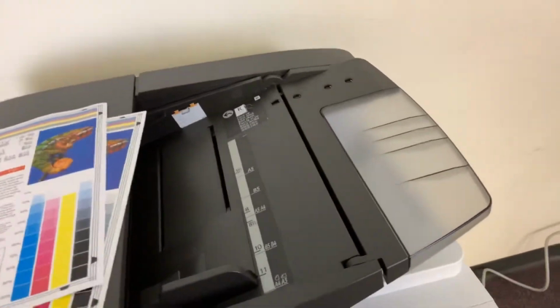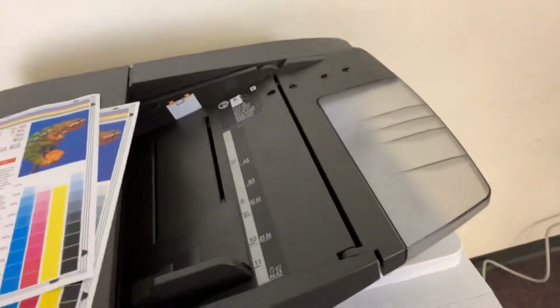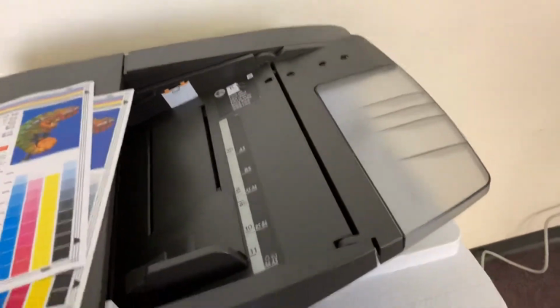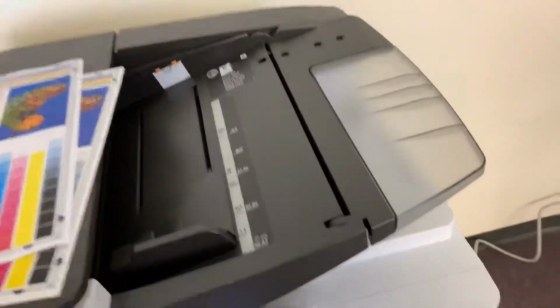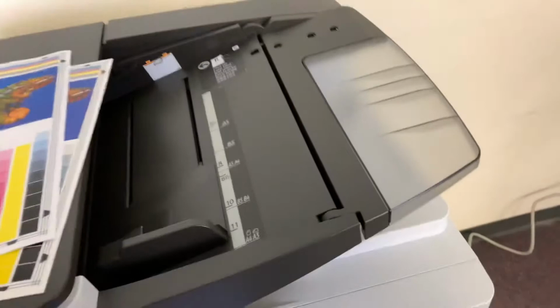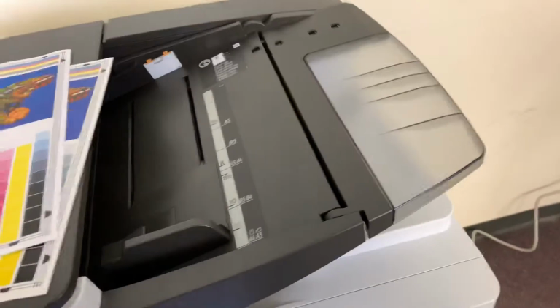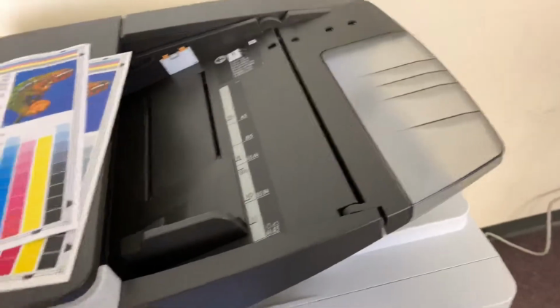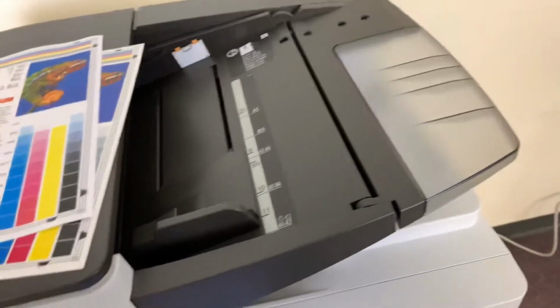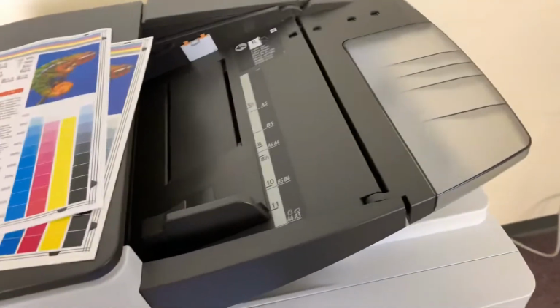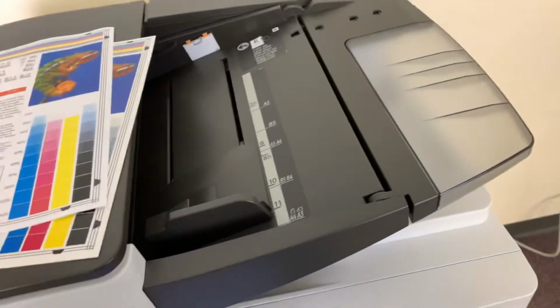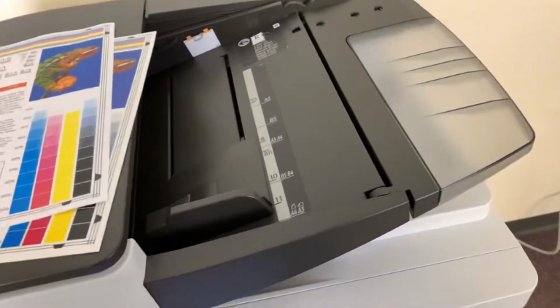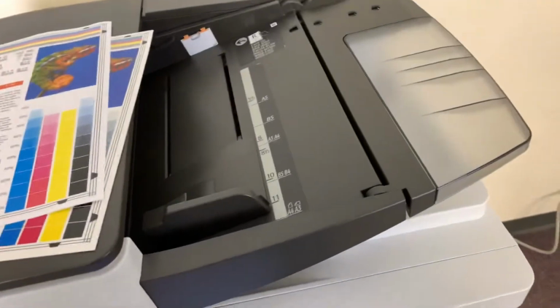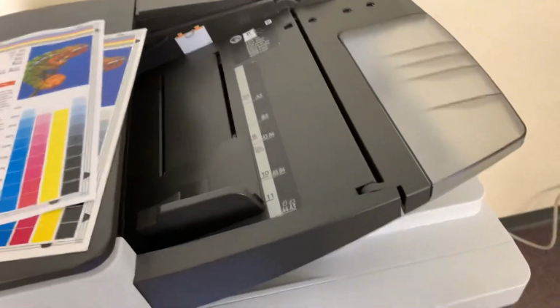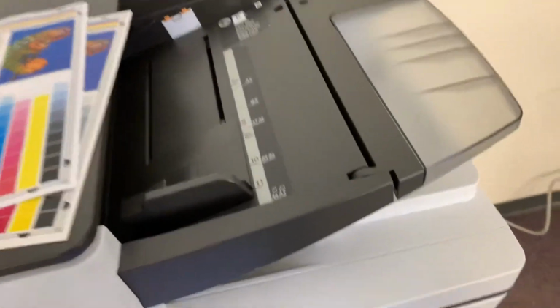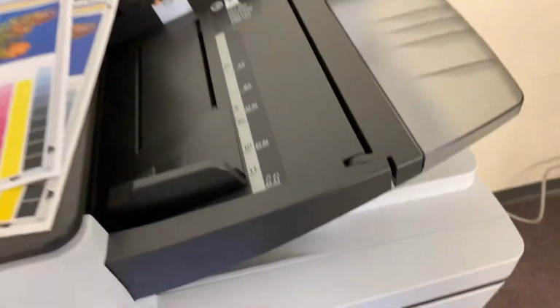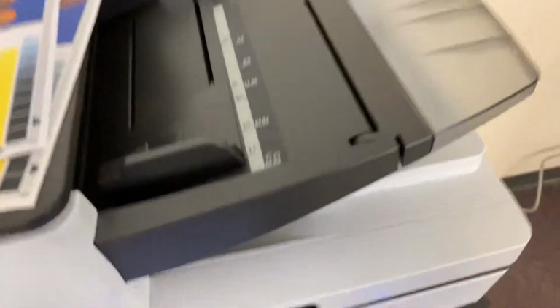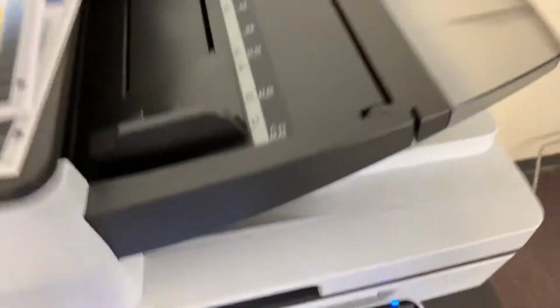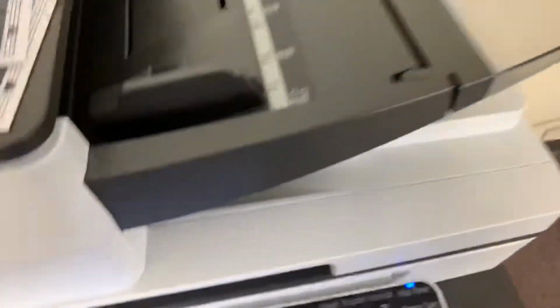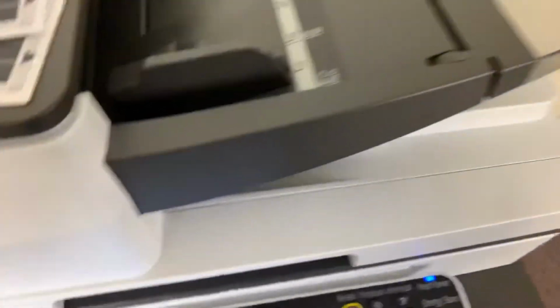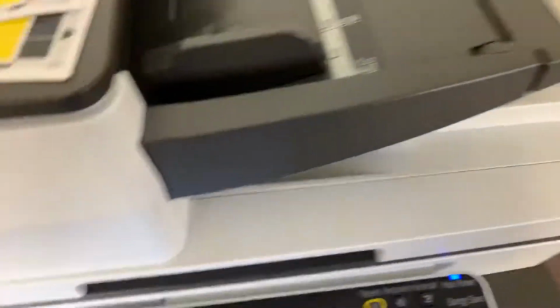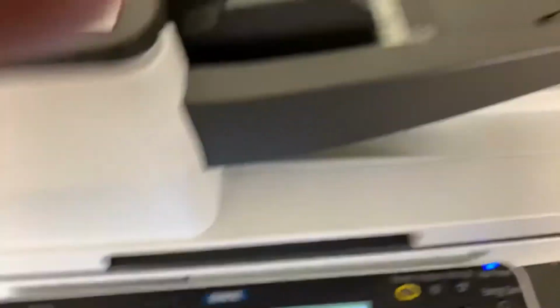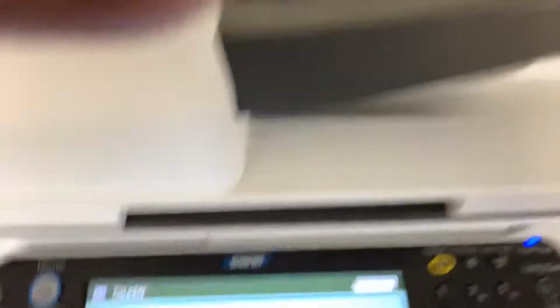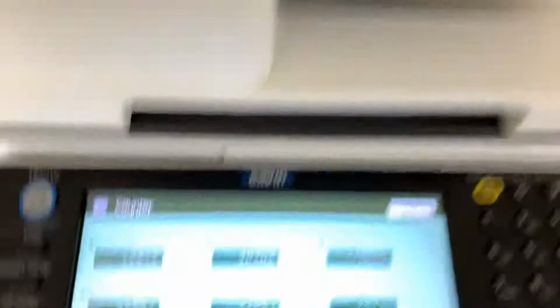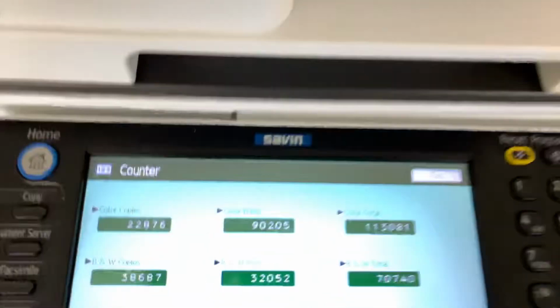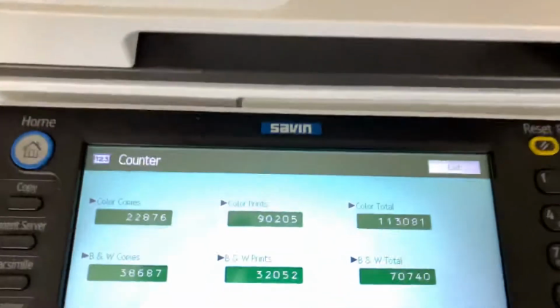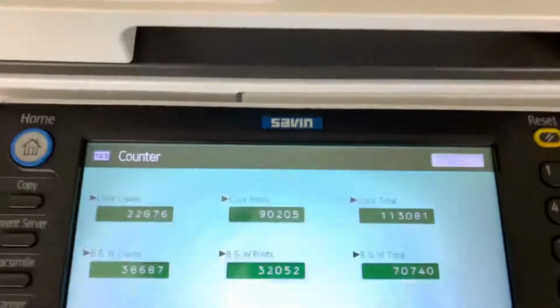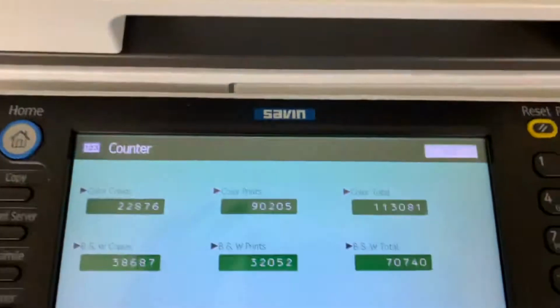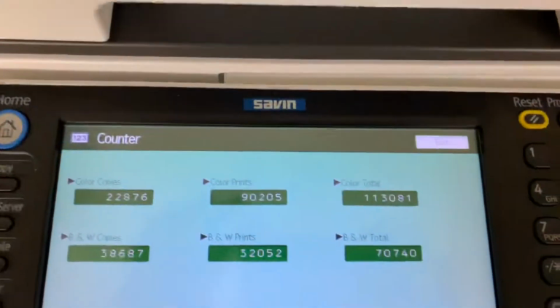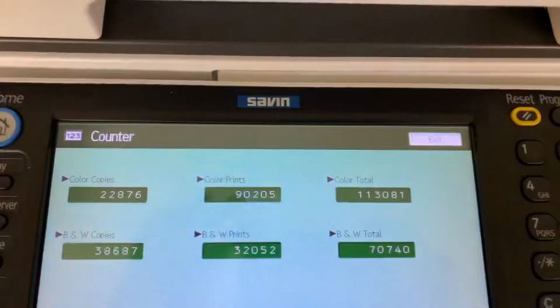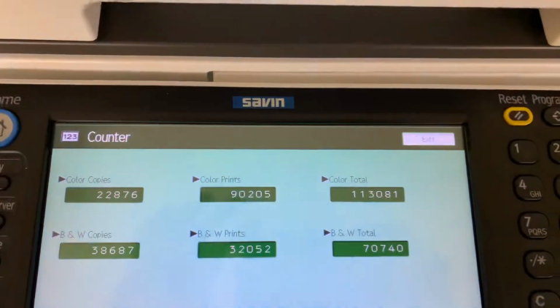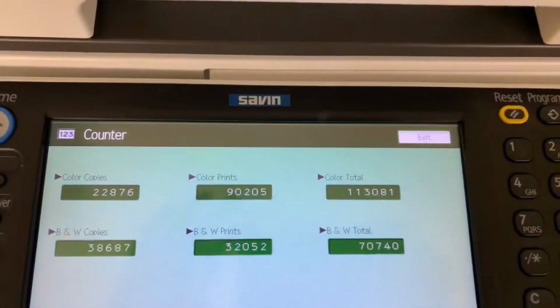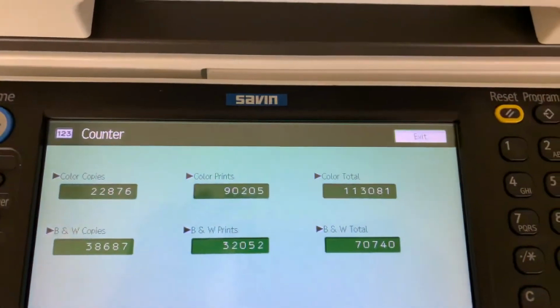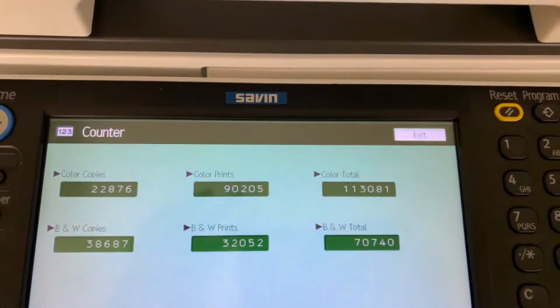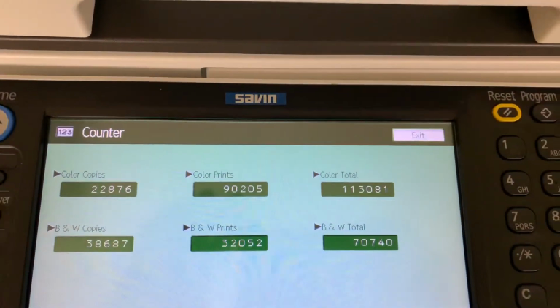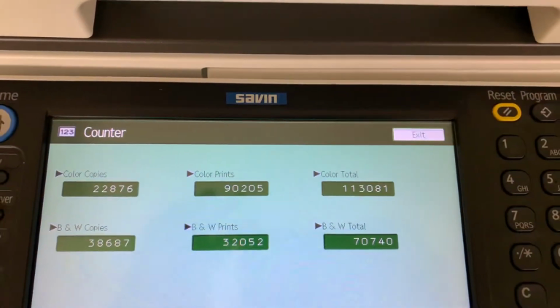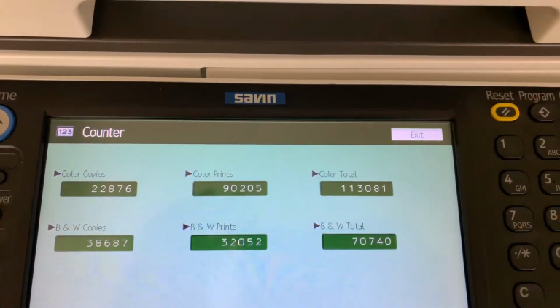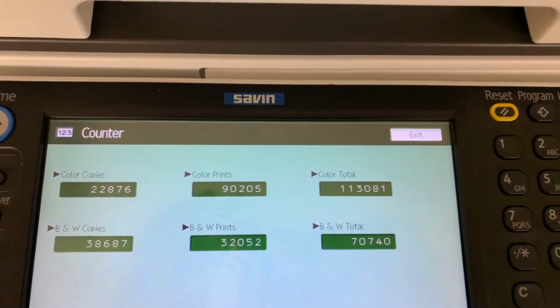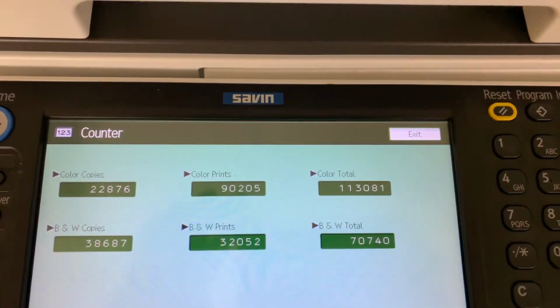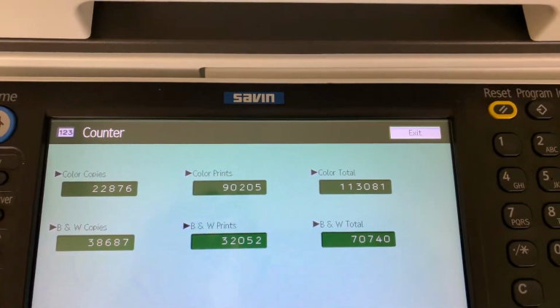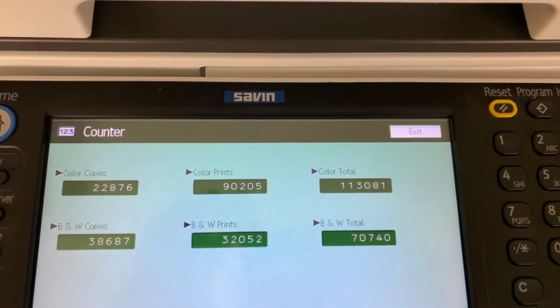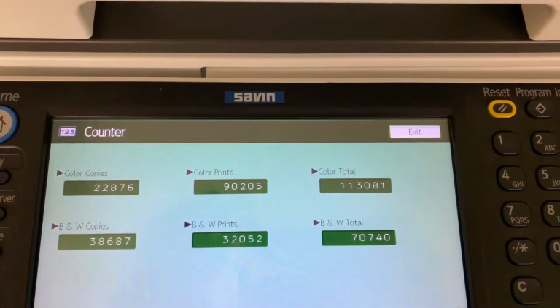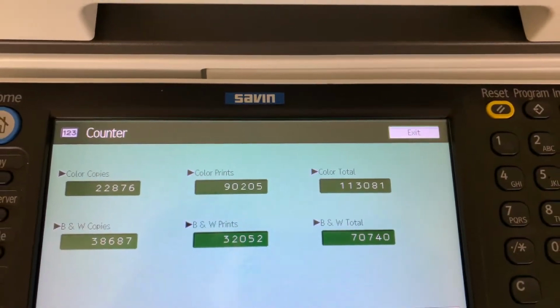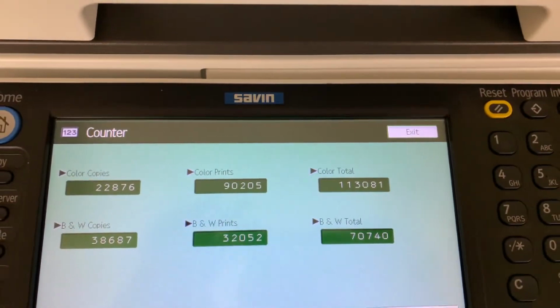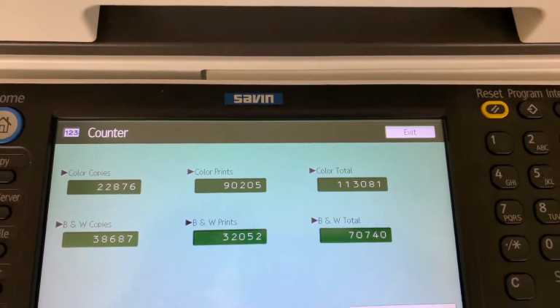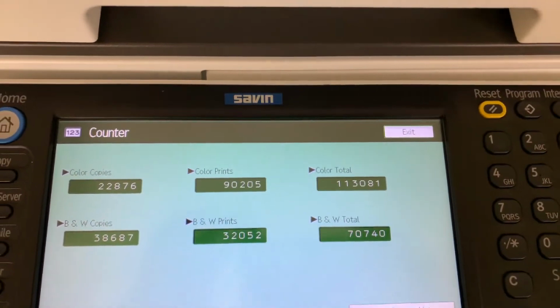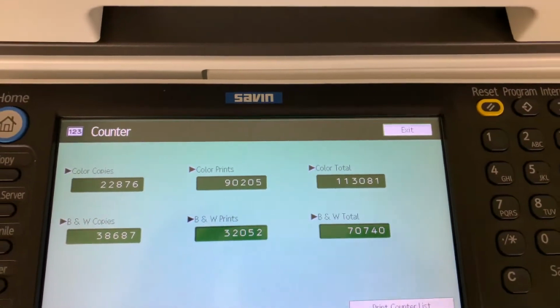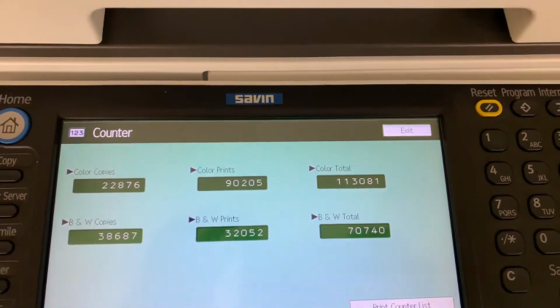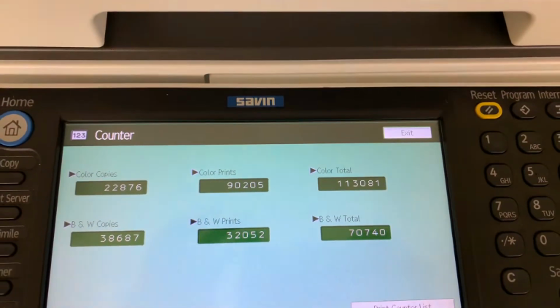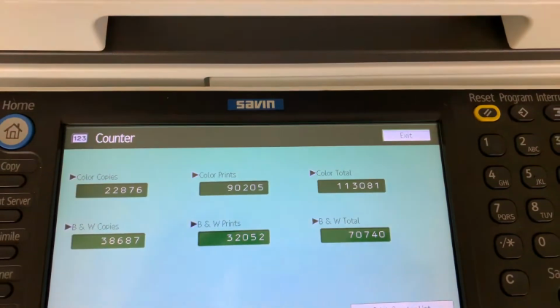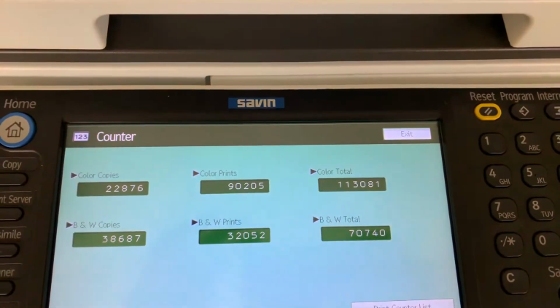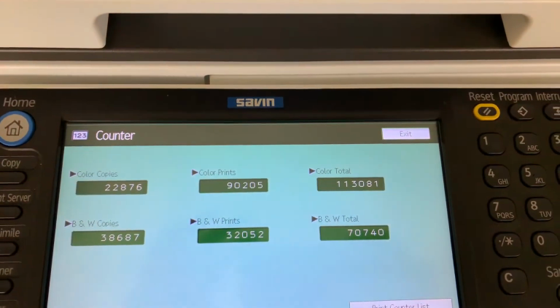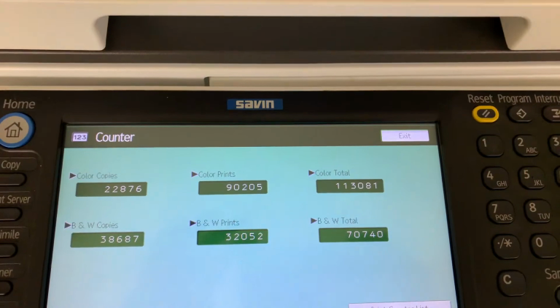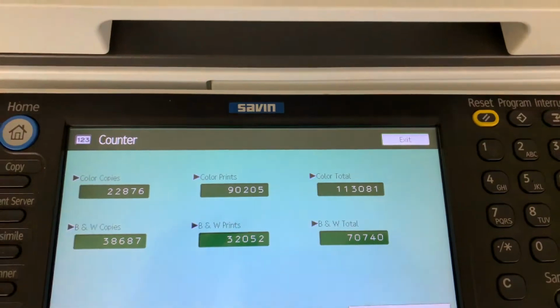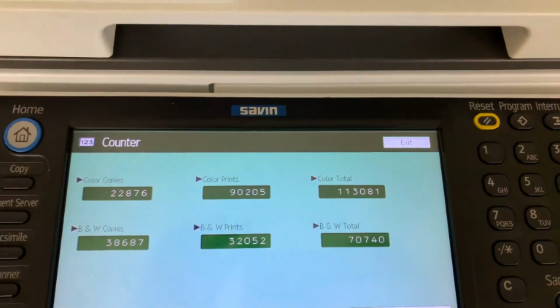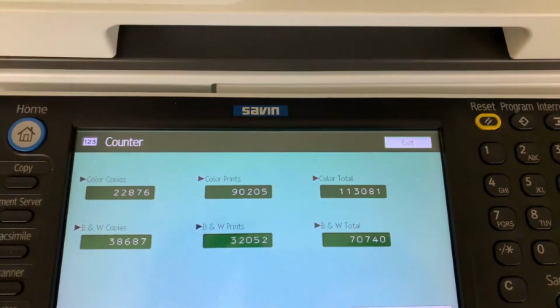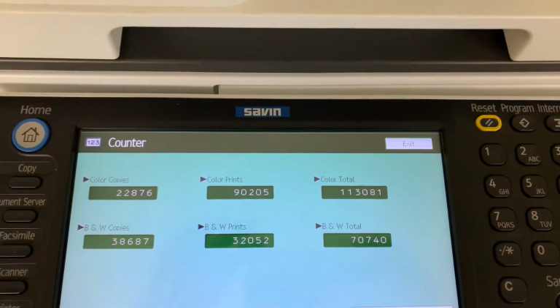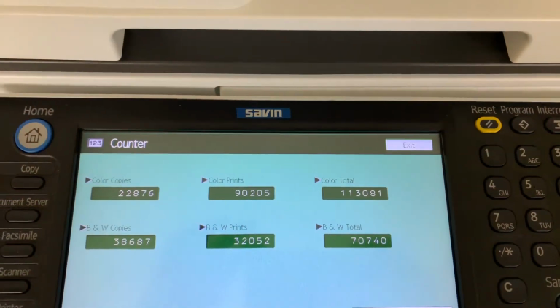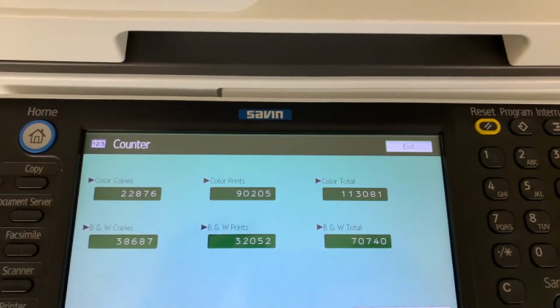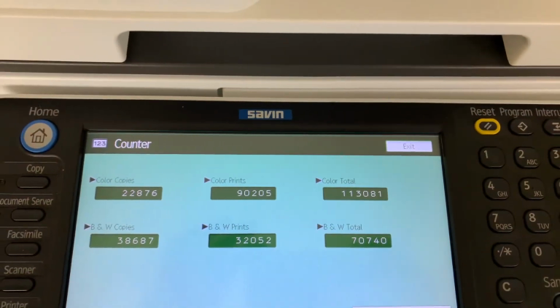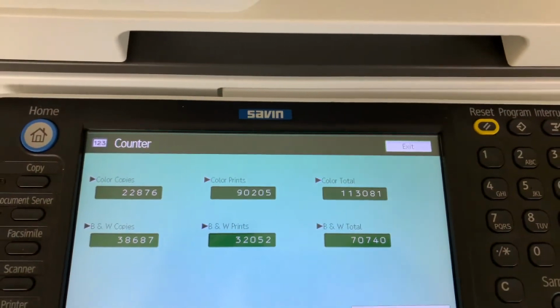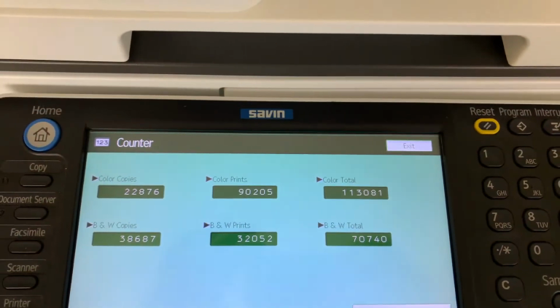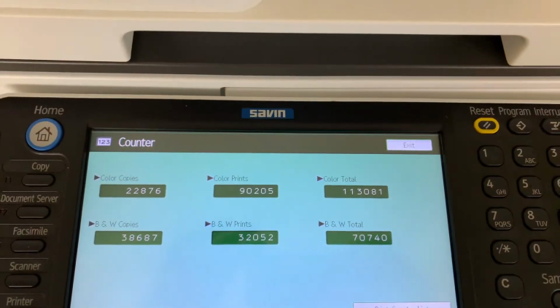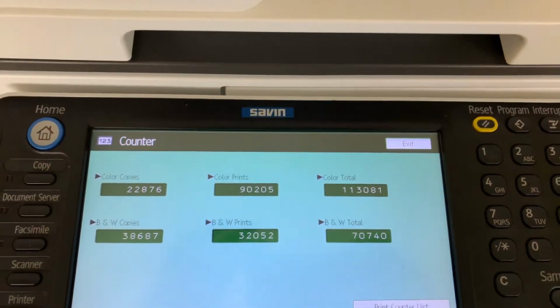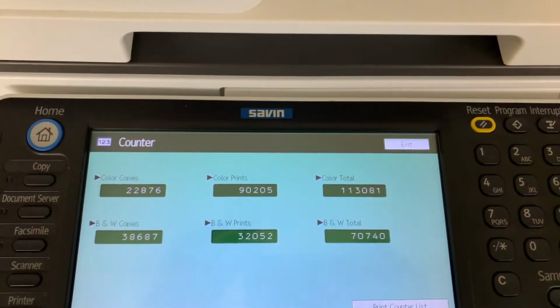Once again, the meter on this machine reads 113,000 total color copies and 70,000 total black and white.